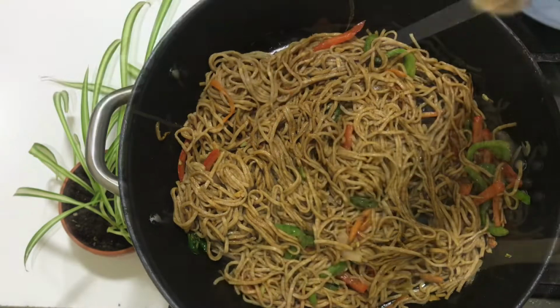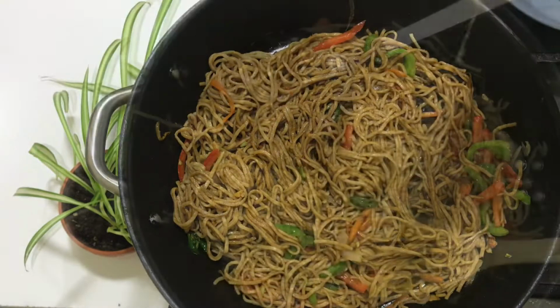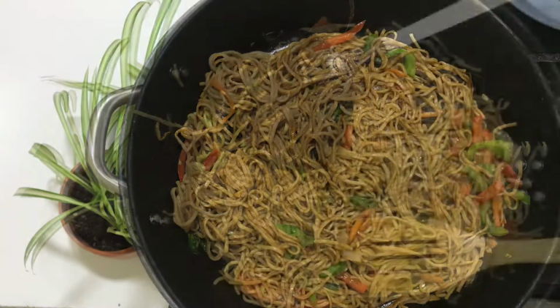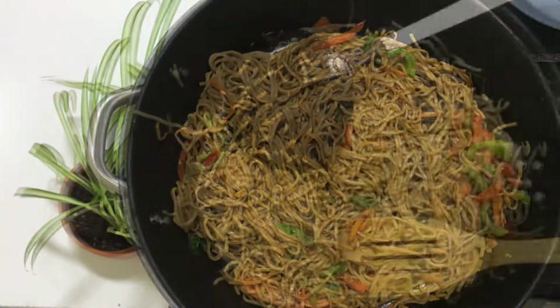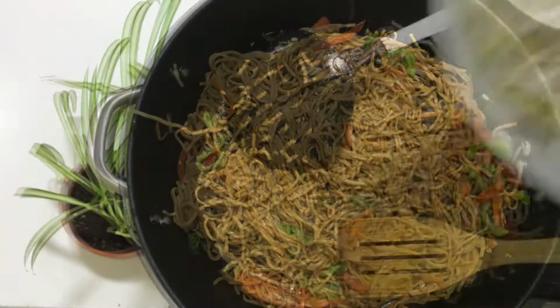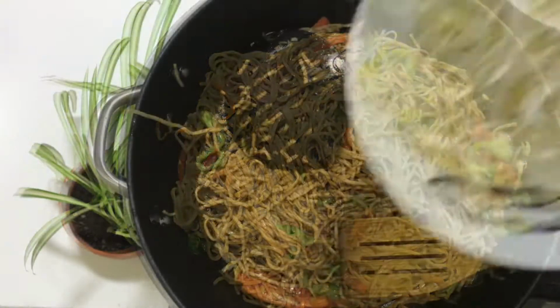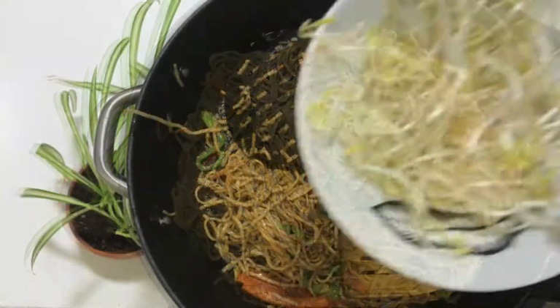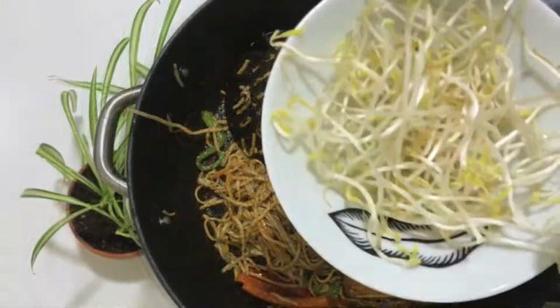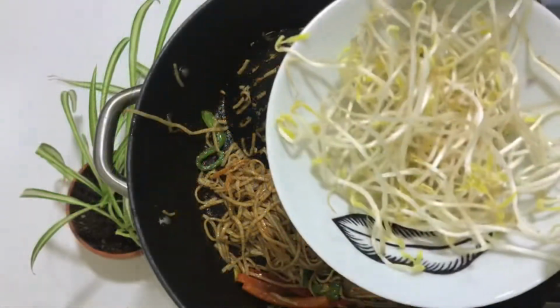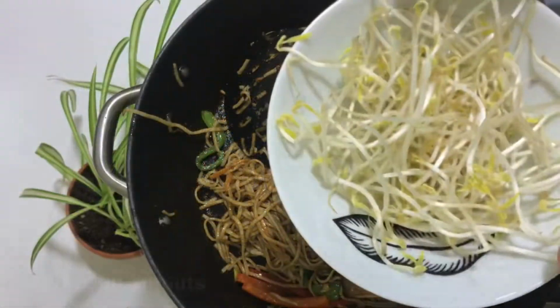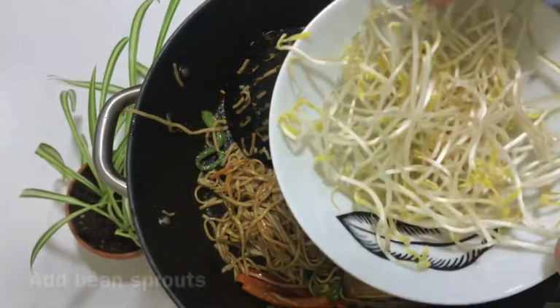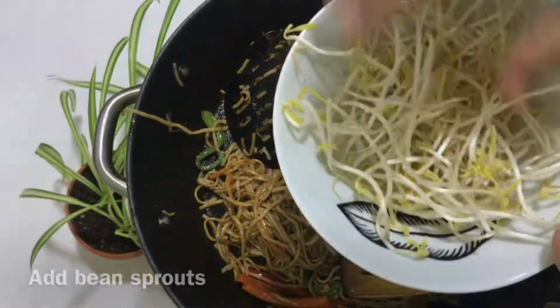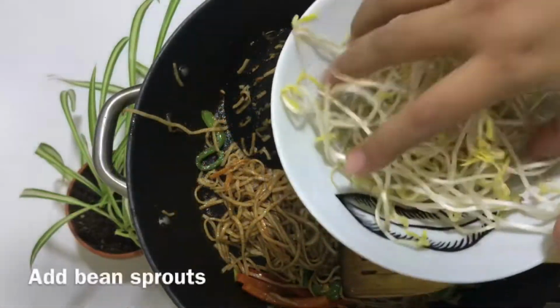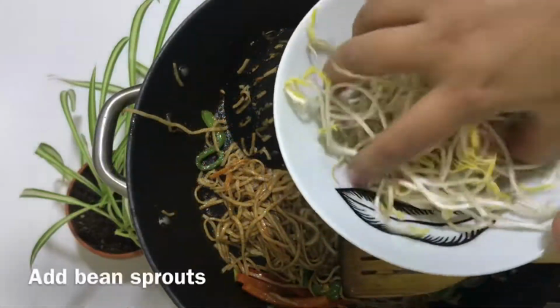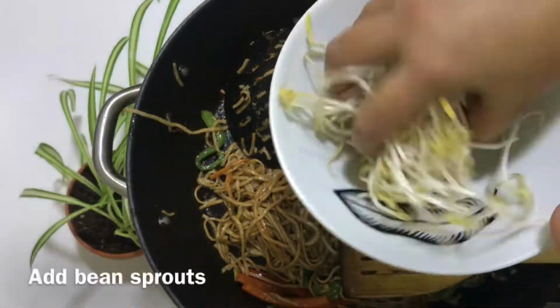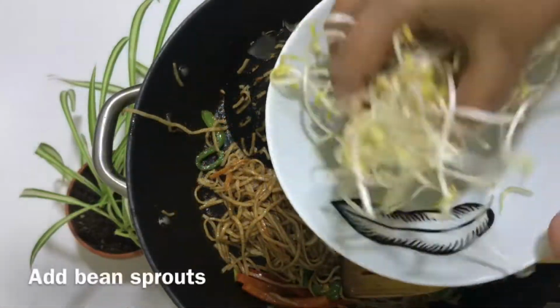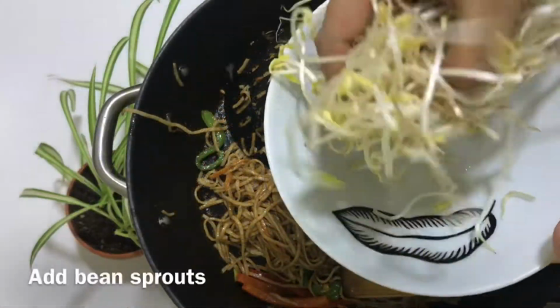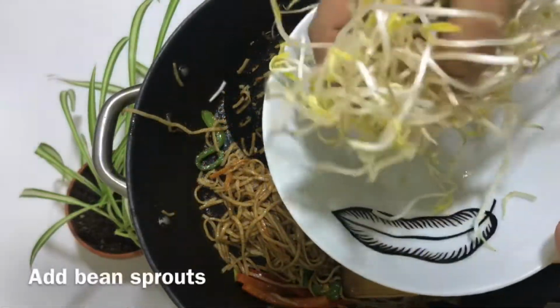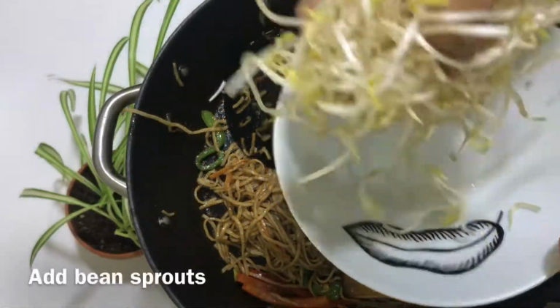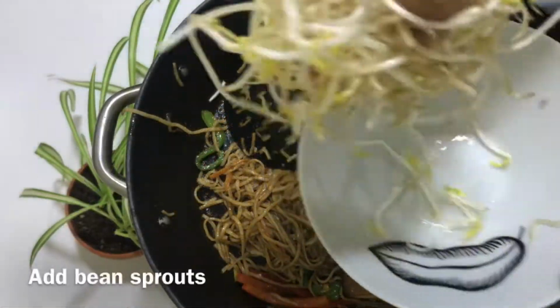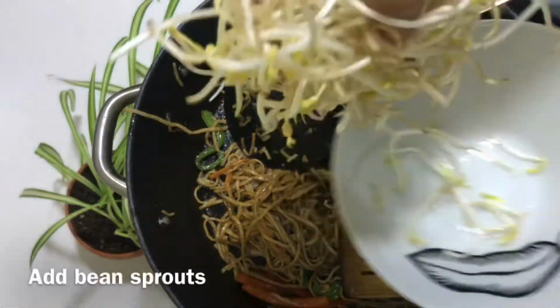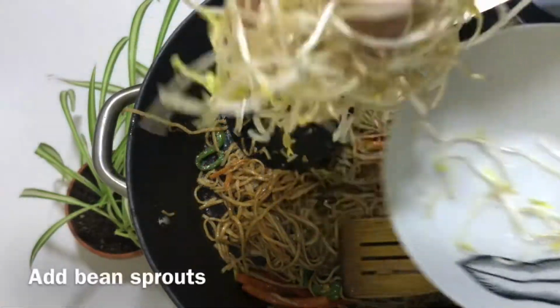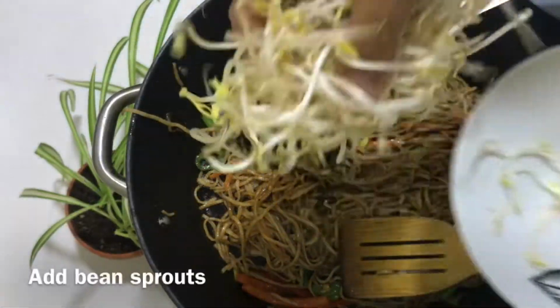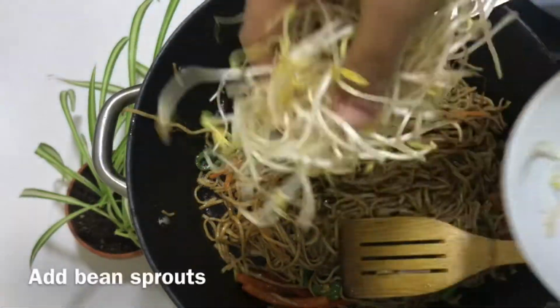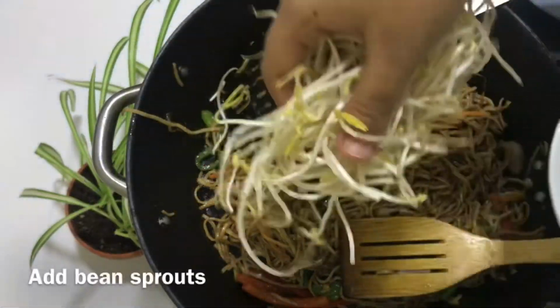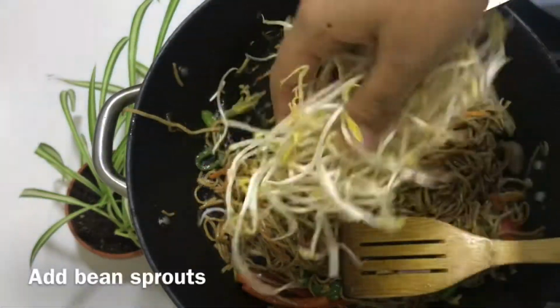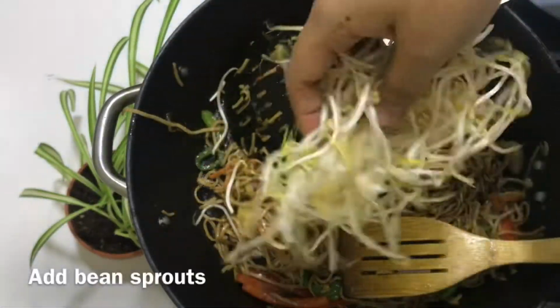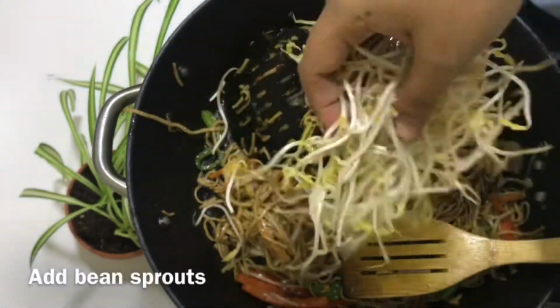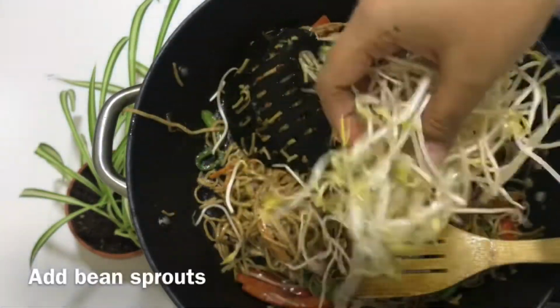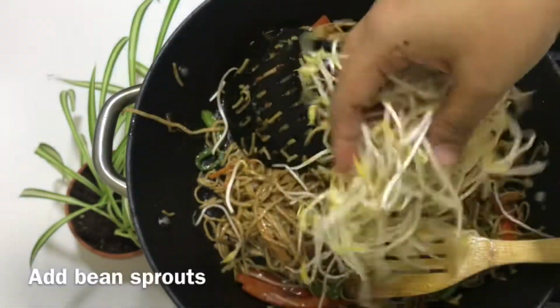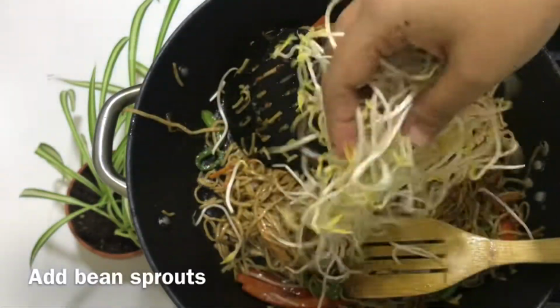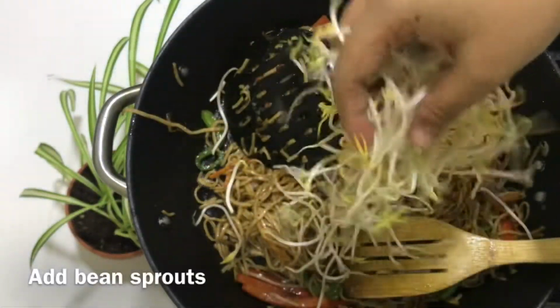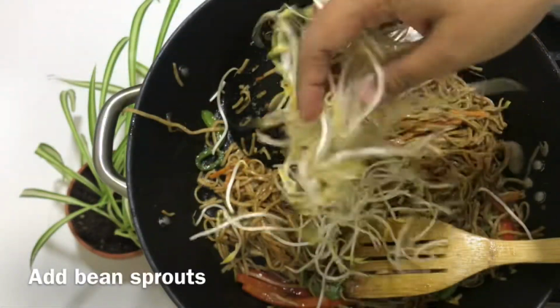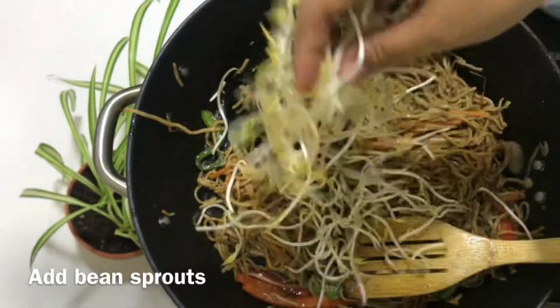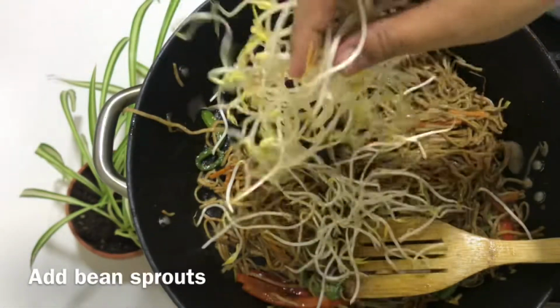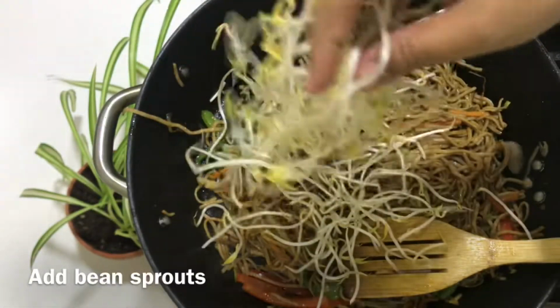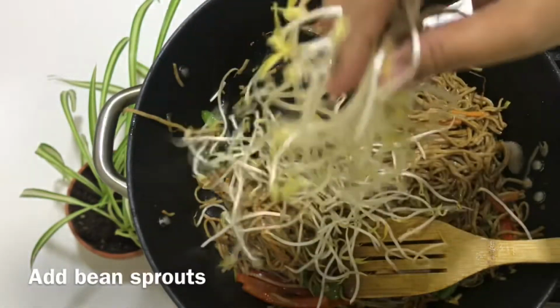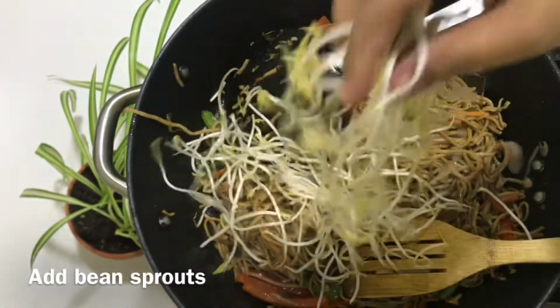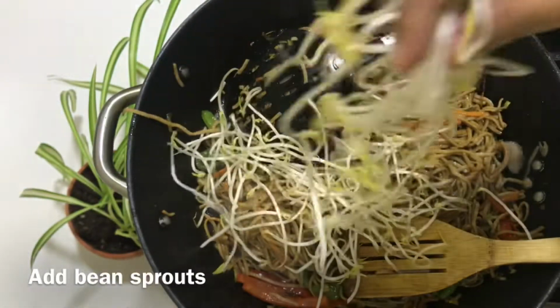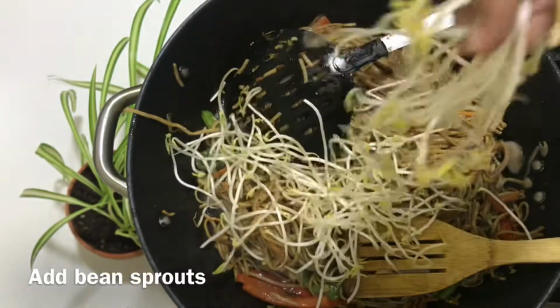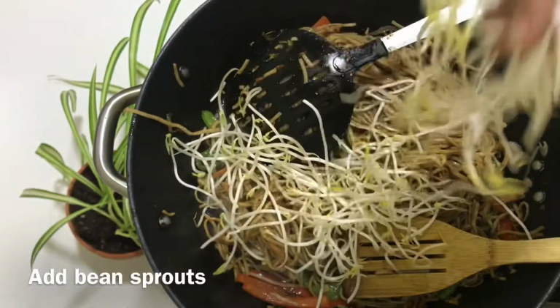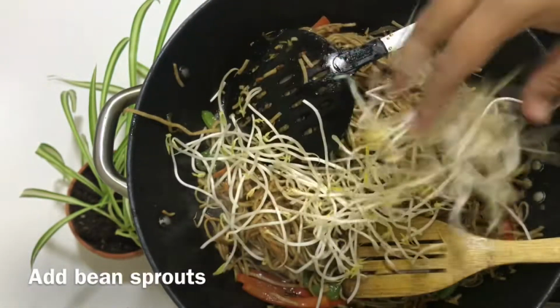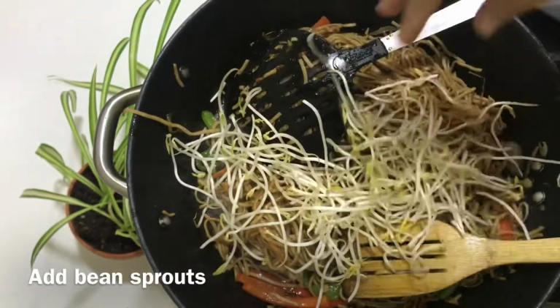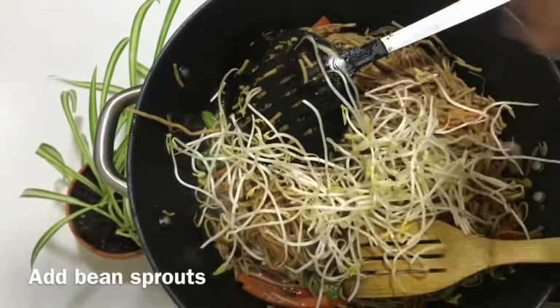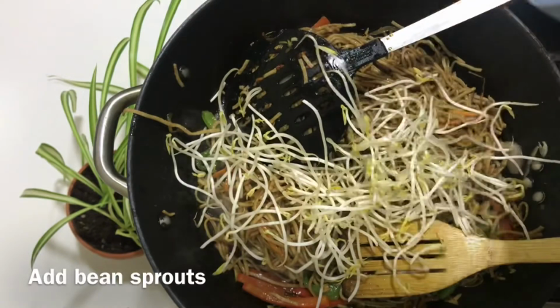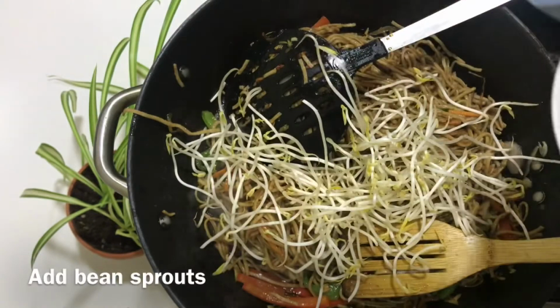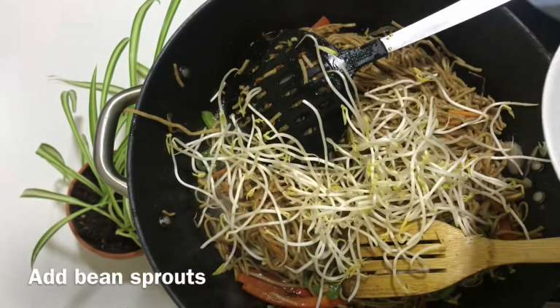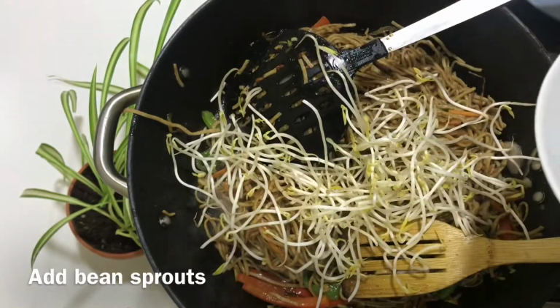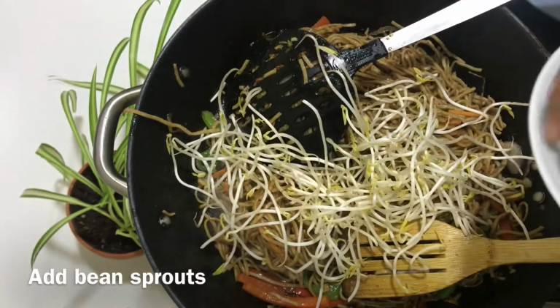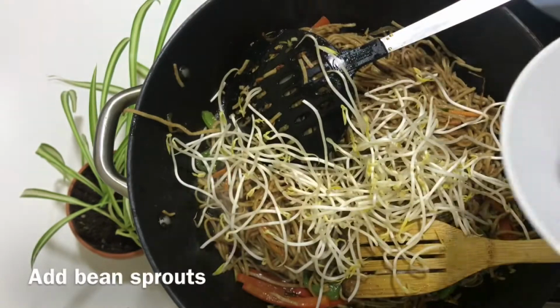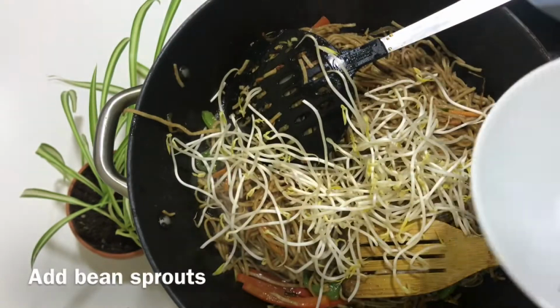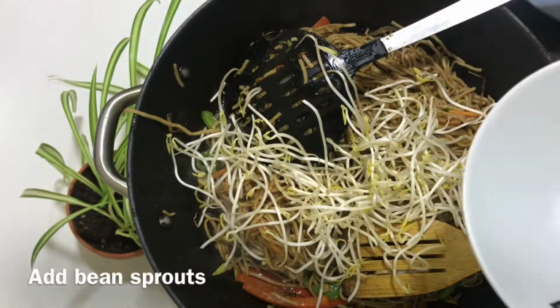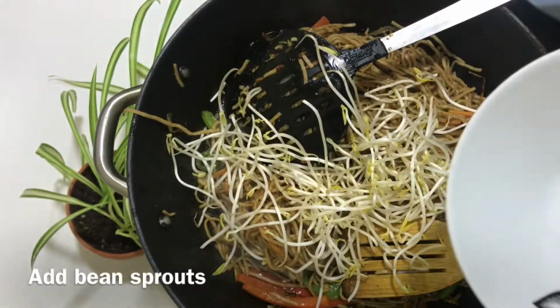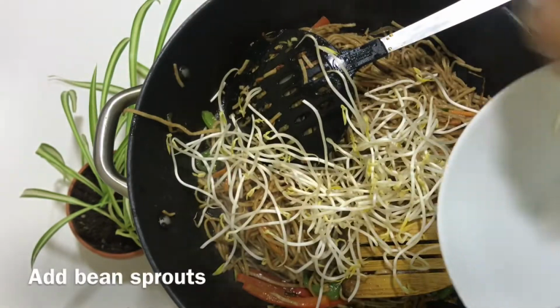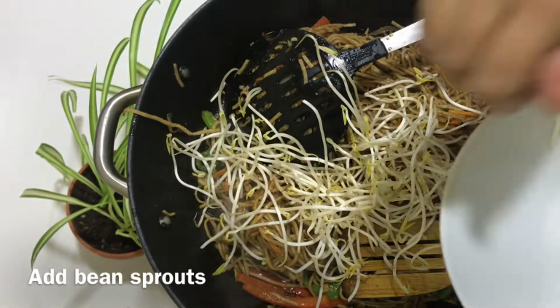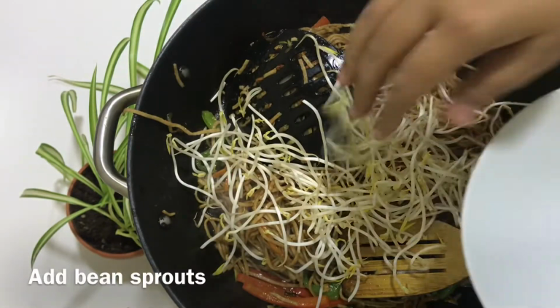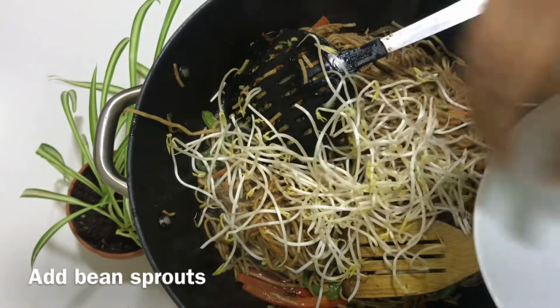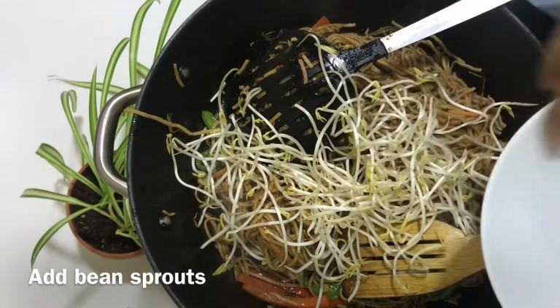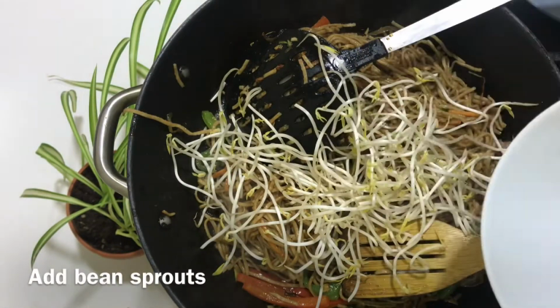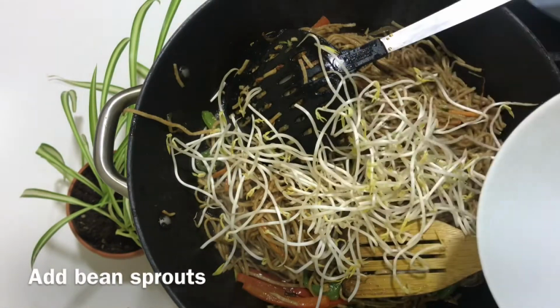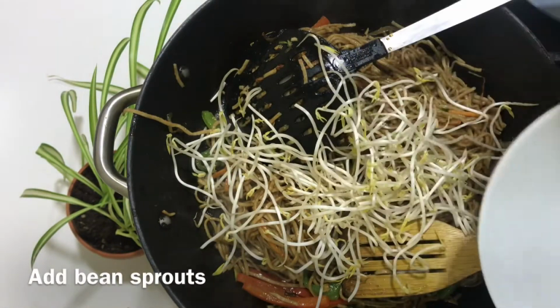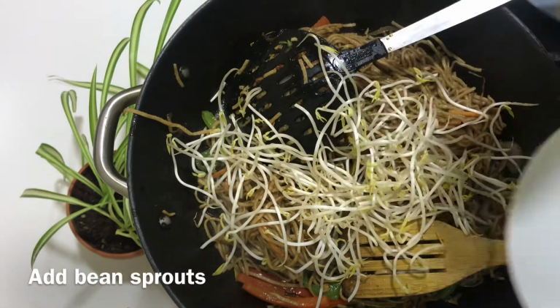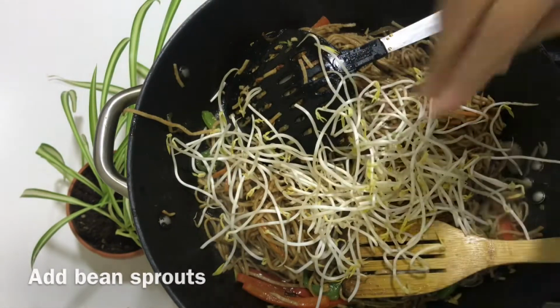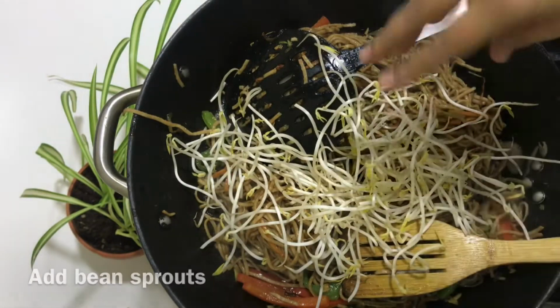Now we add the bean sprouts. We cook everything together with a little seasoning on high flame.